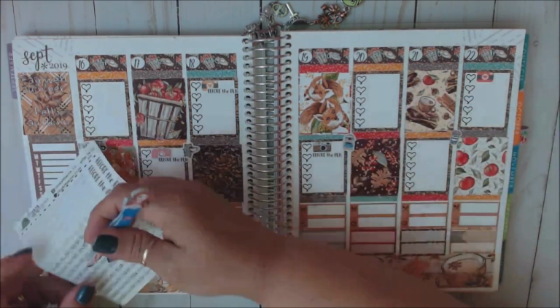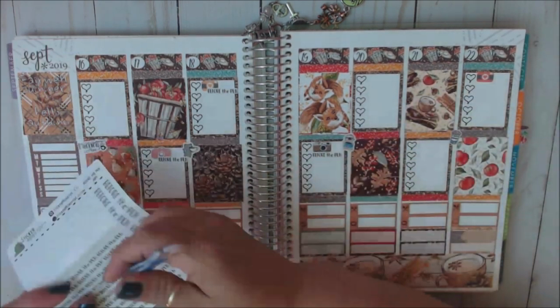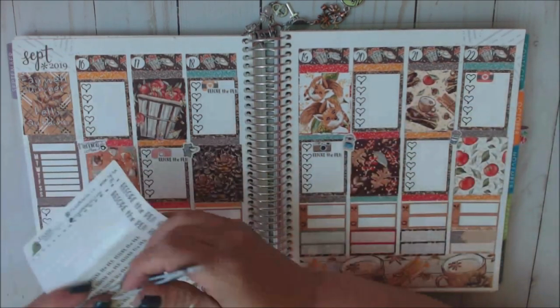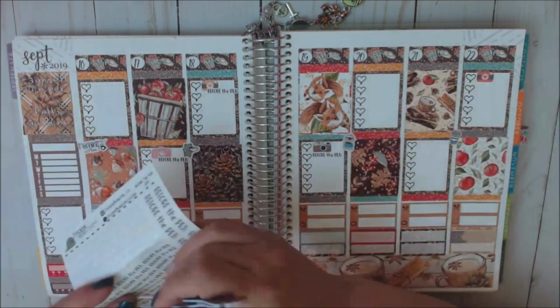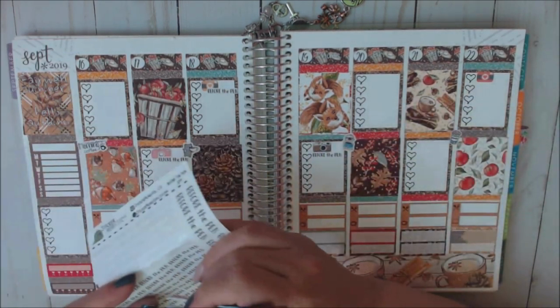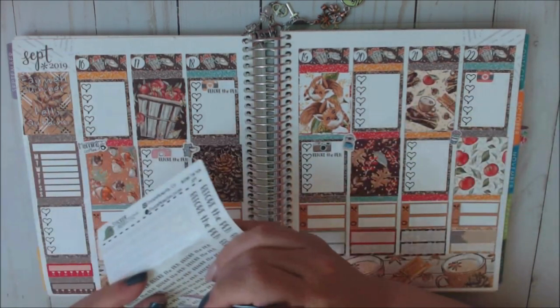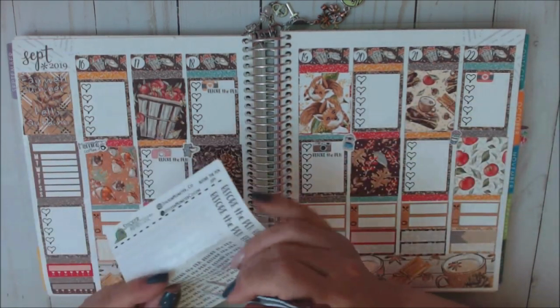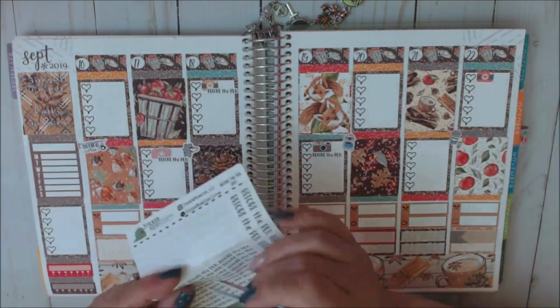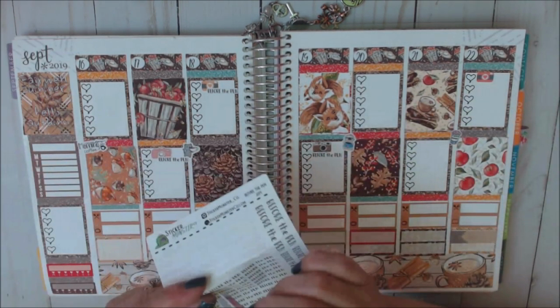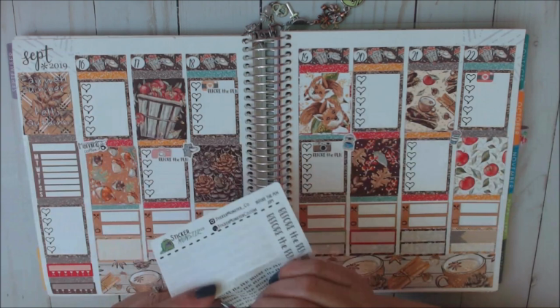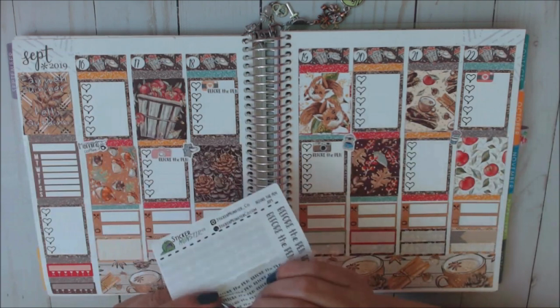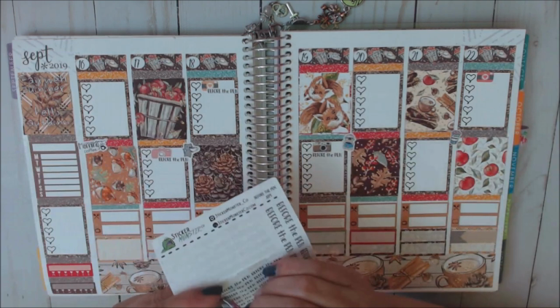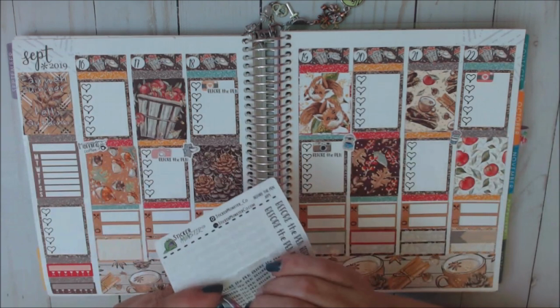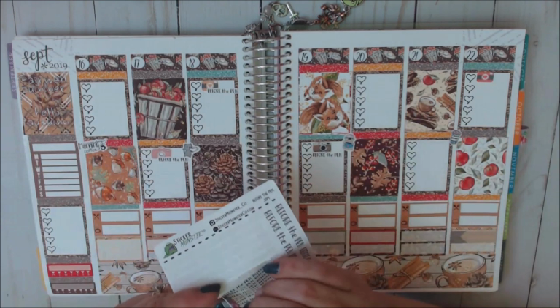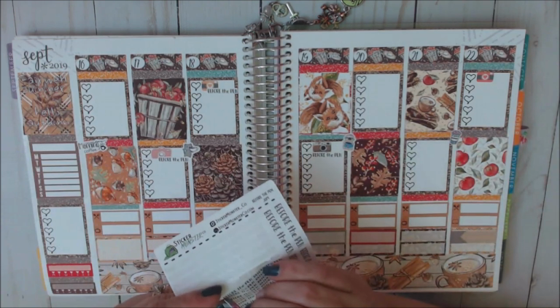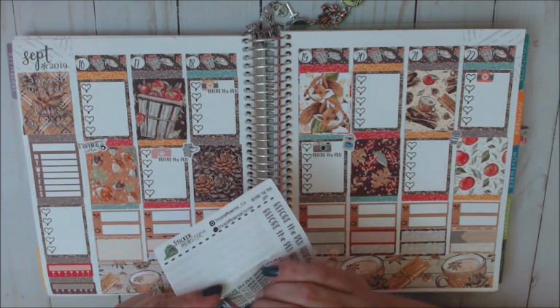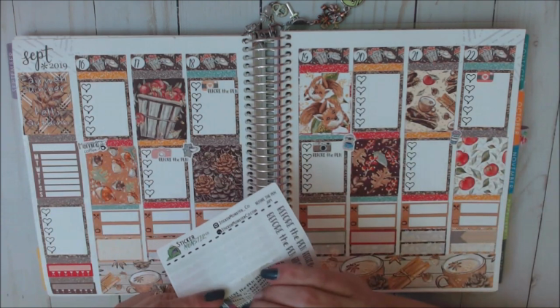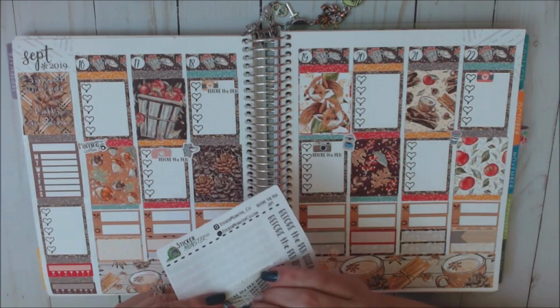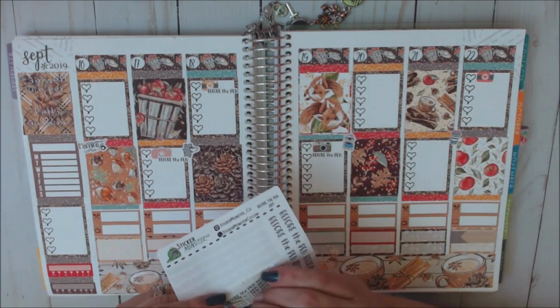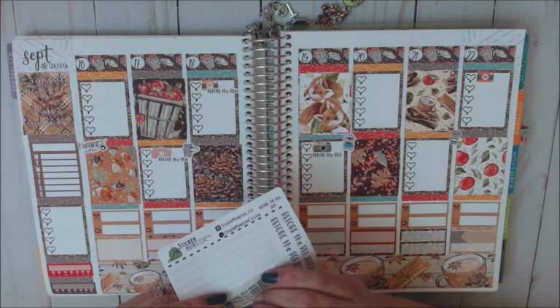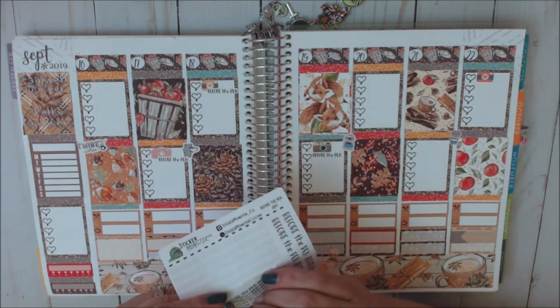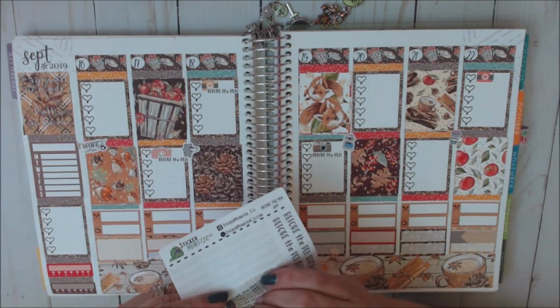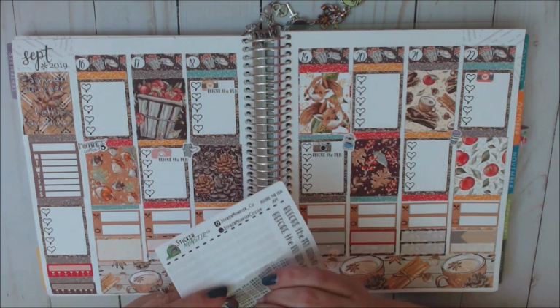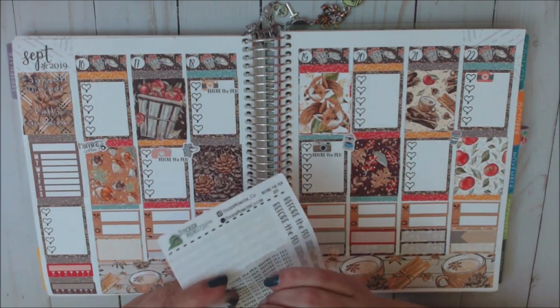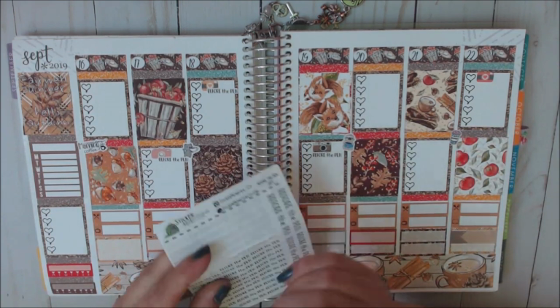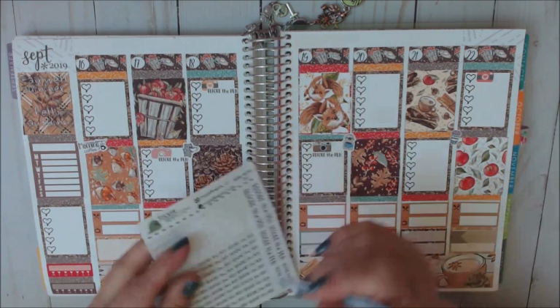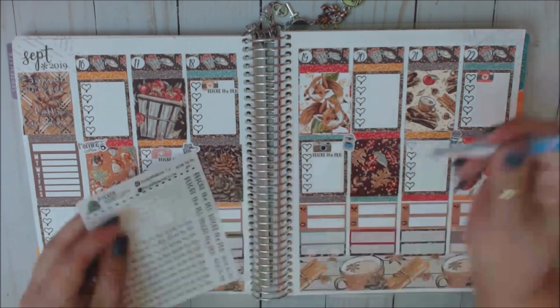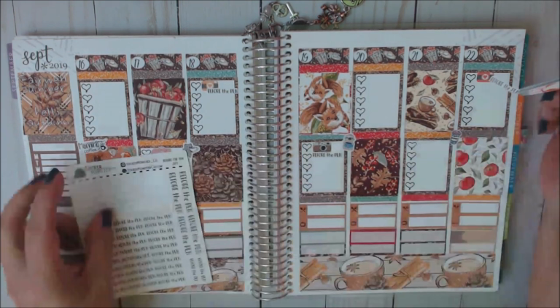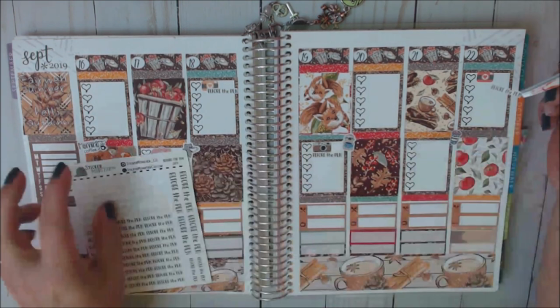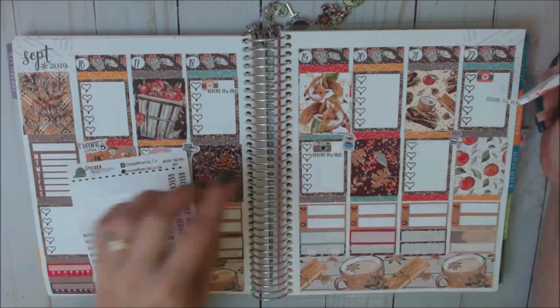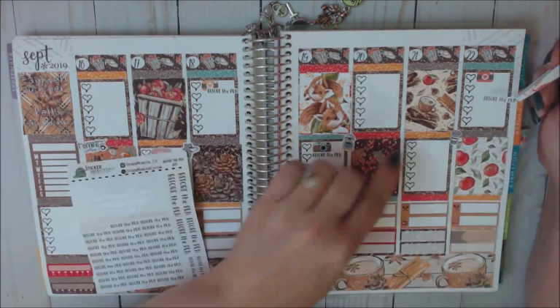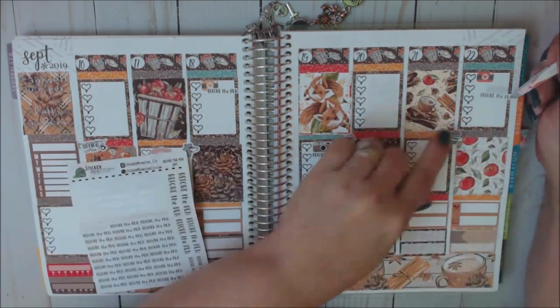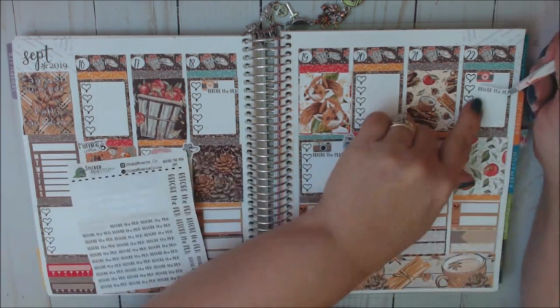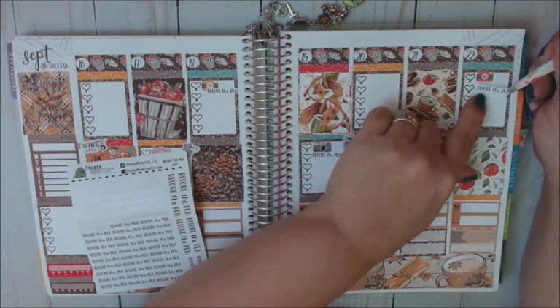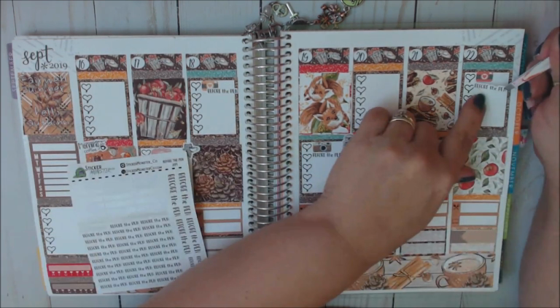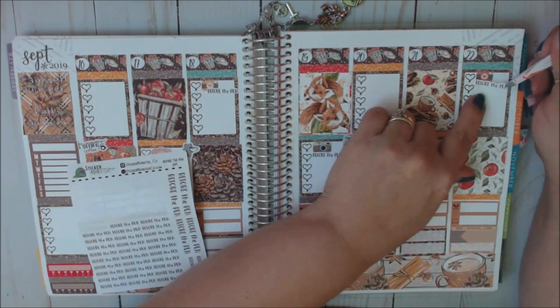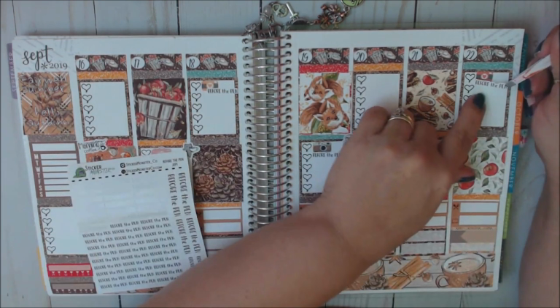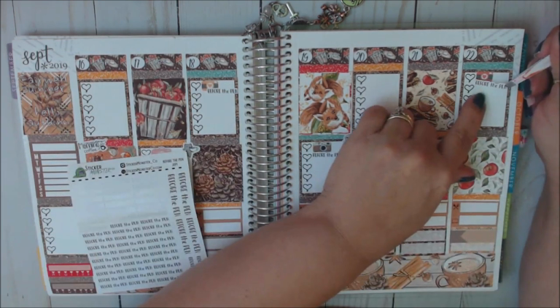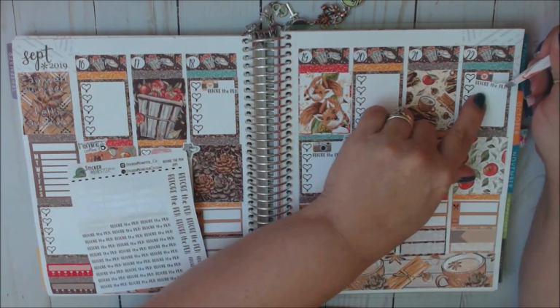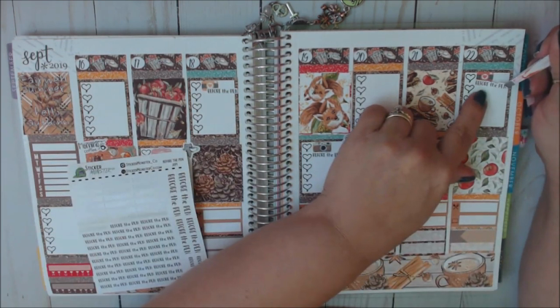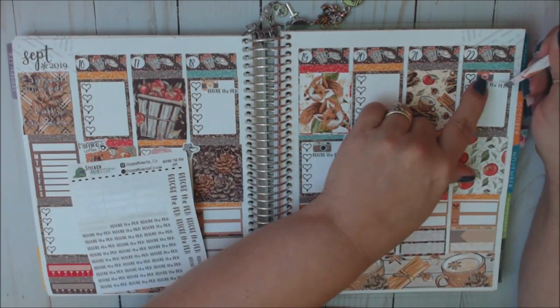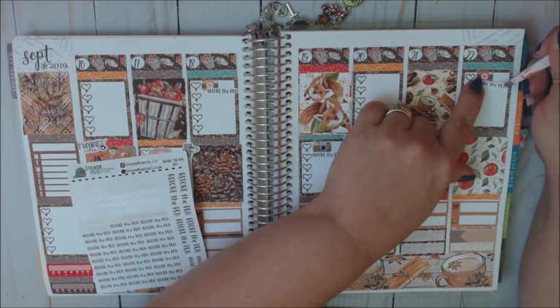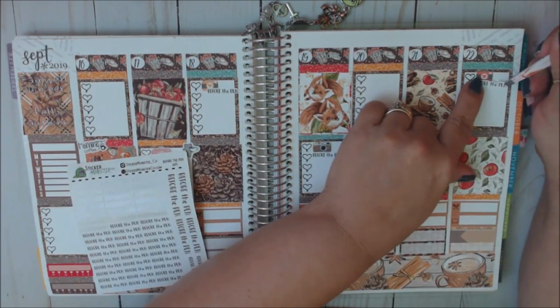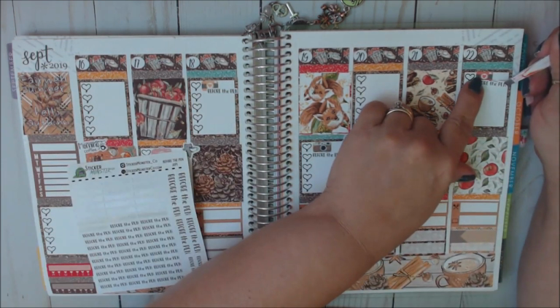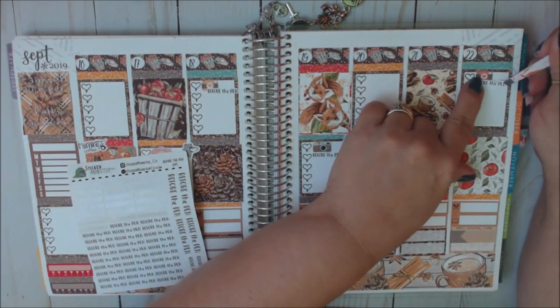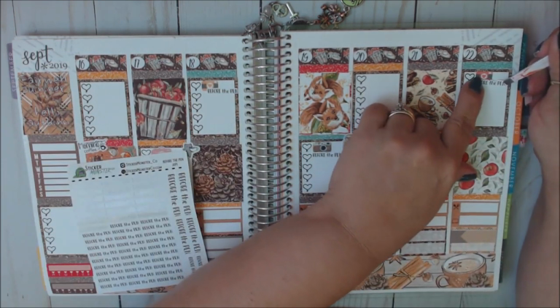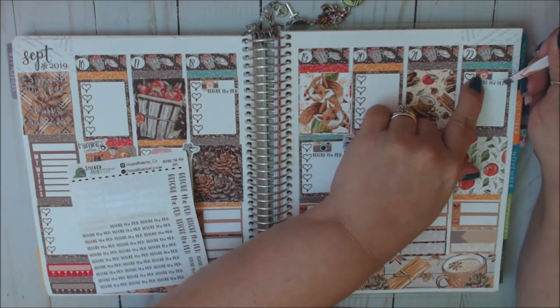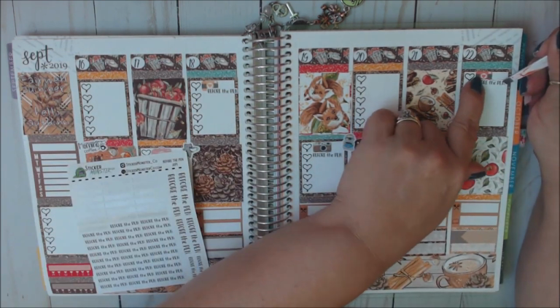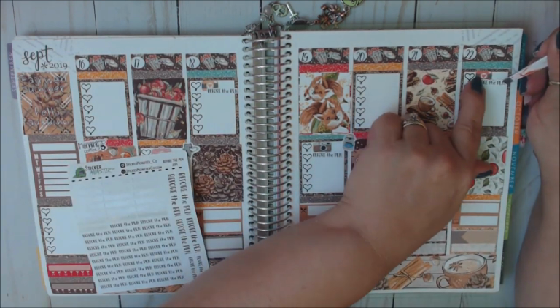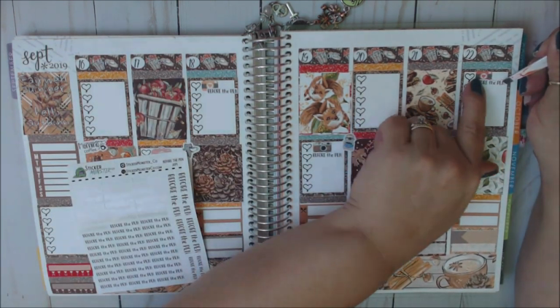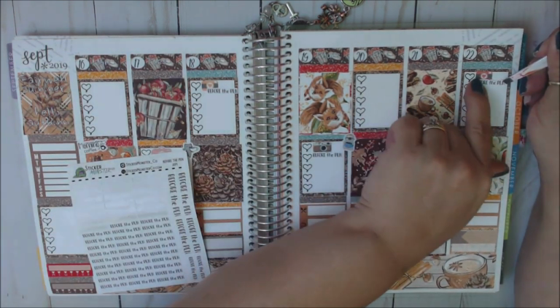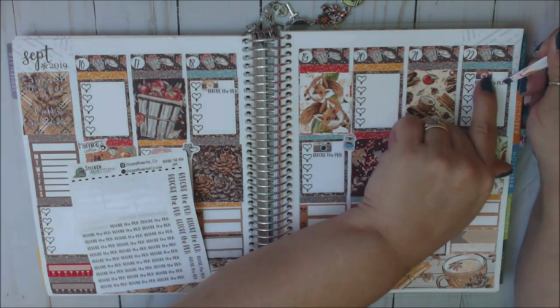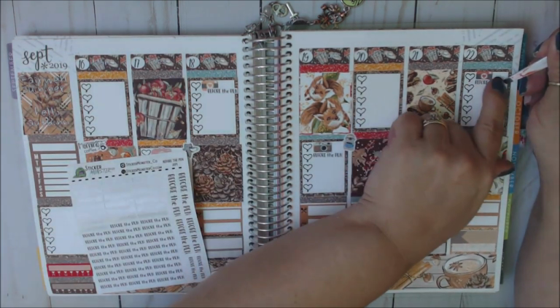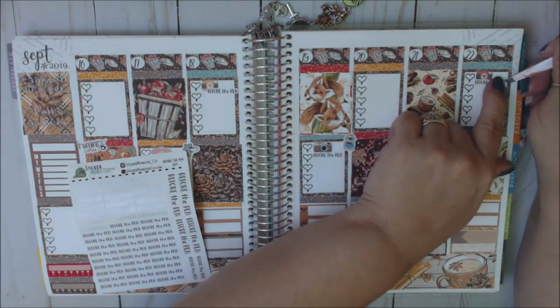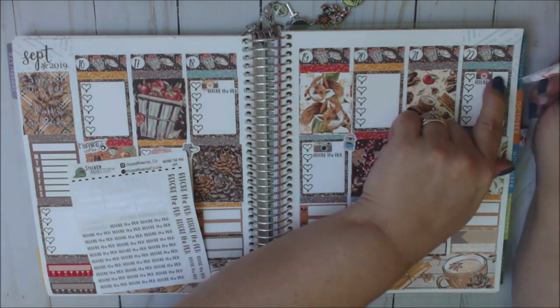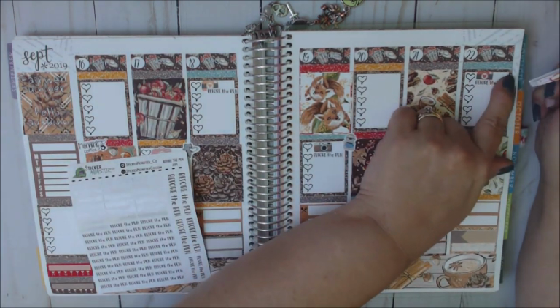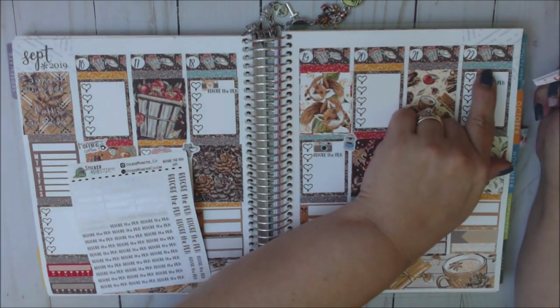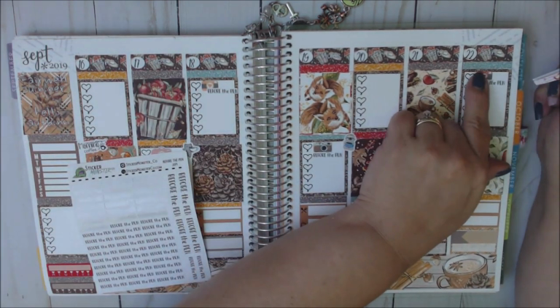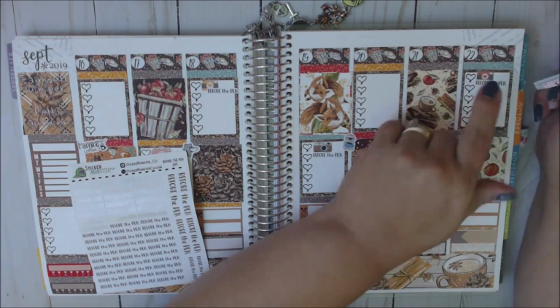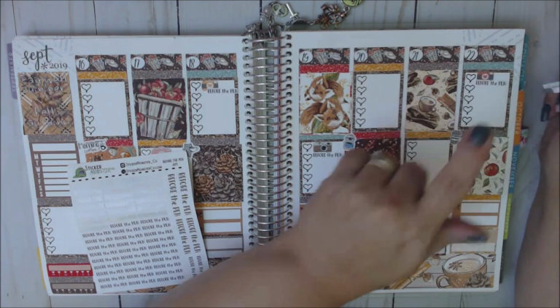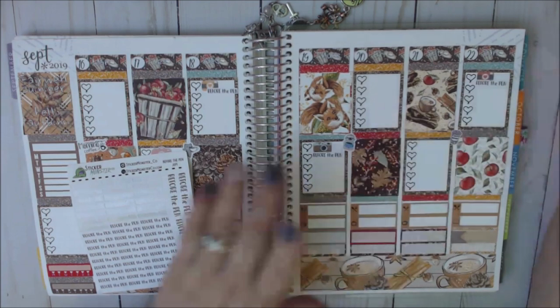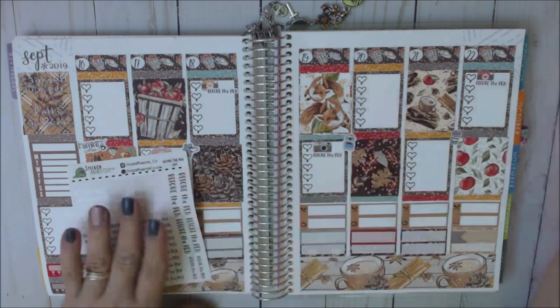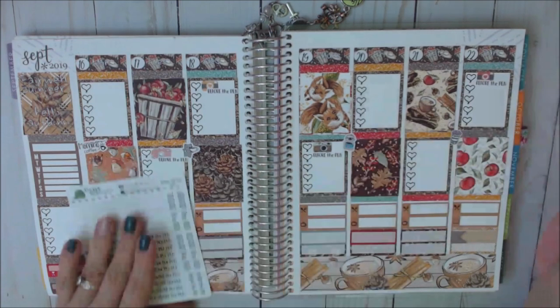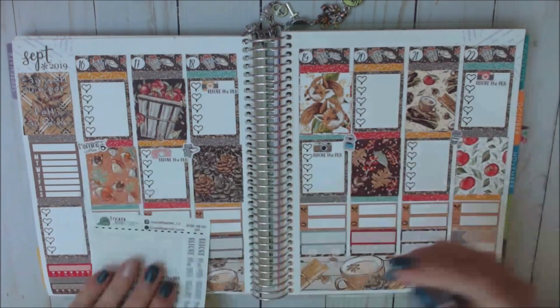So I need a before pen sticker. We're going to use the script from Sticker Monster Co. So we'll put that there, and there, and there, and there — one more — and there.